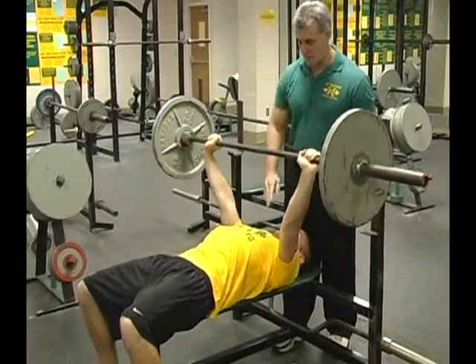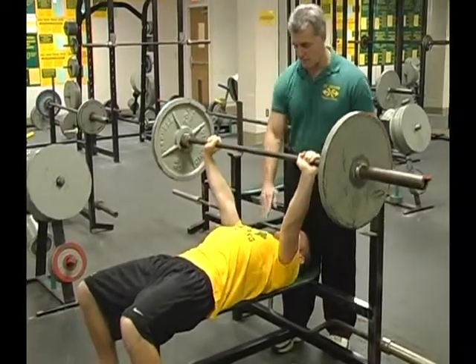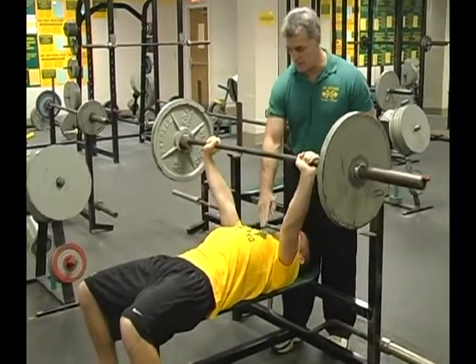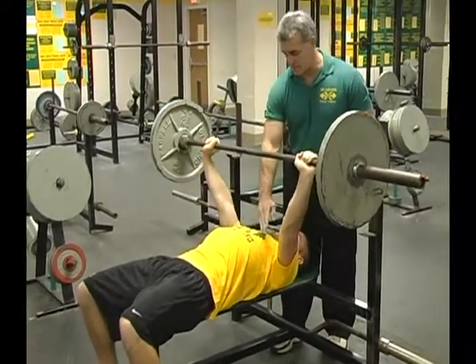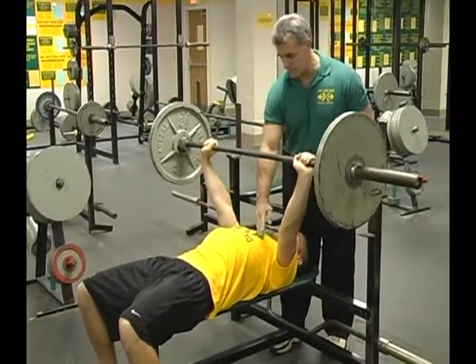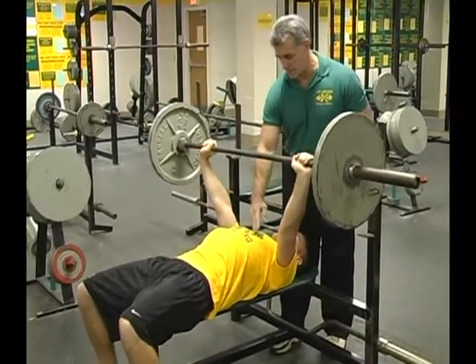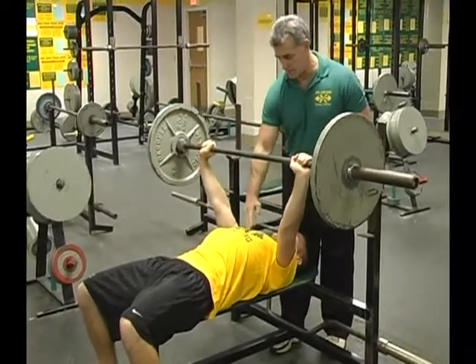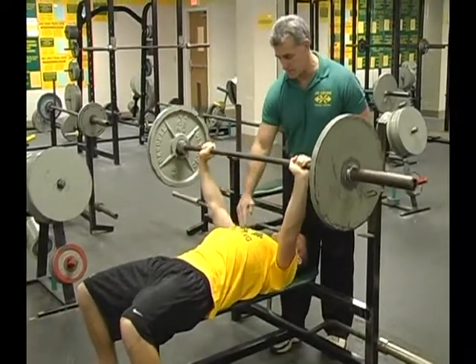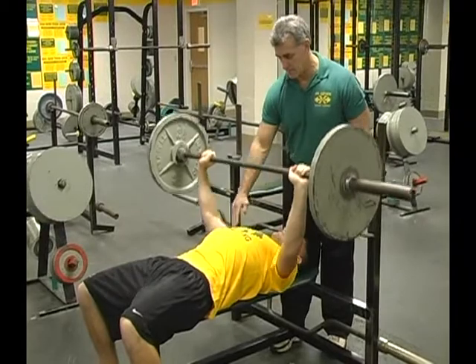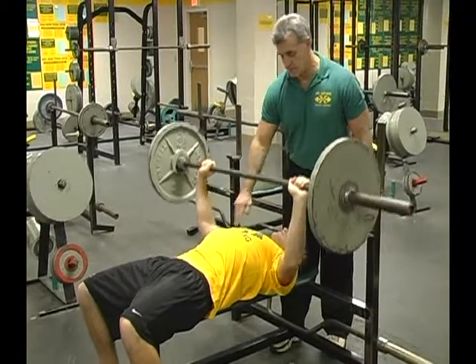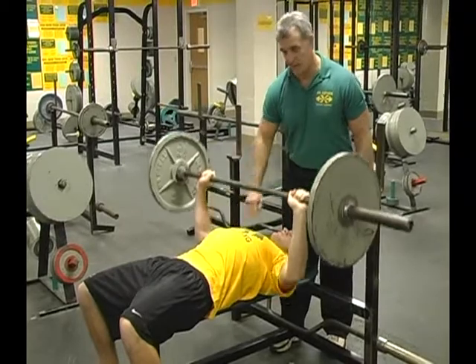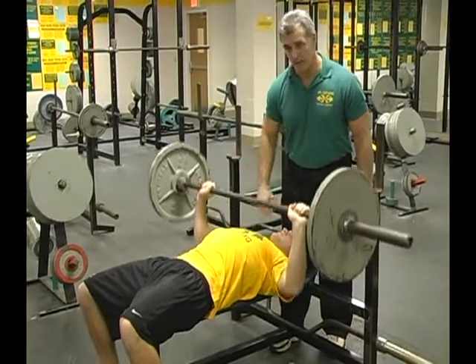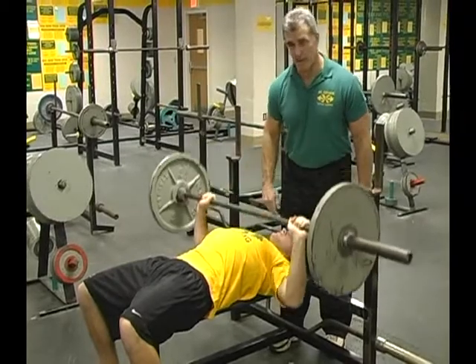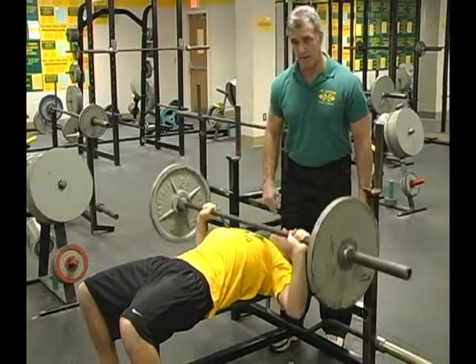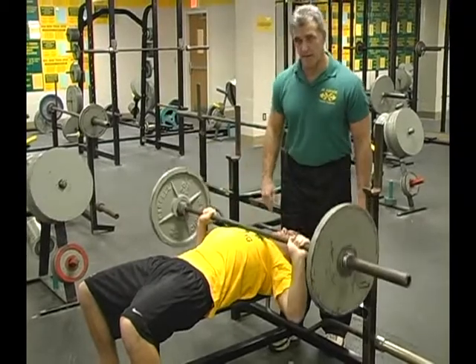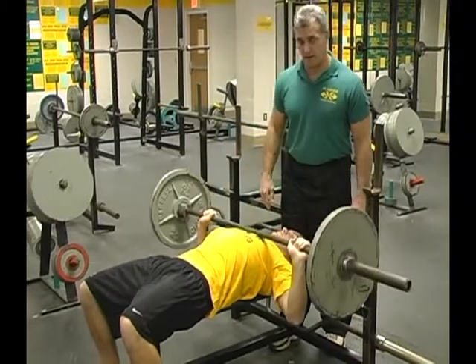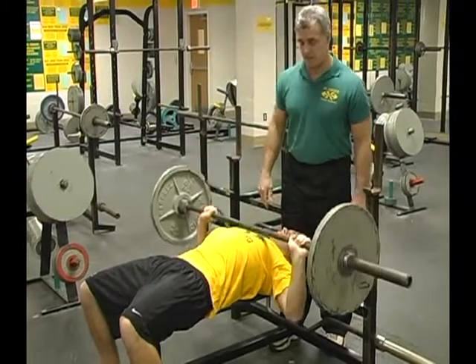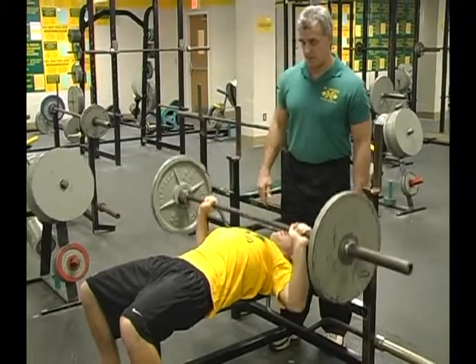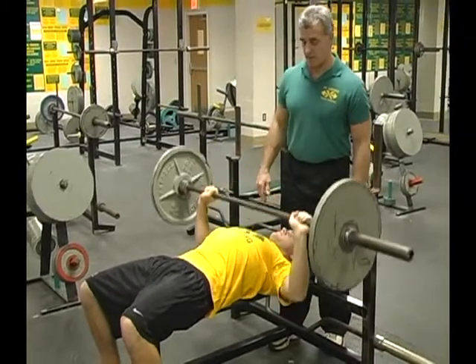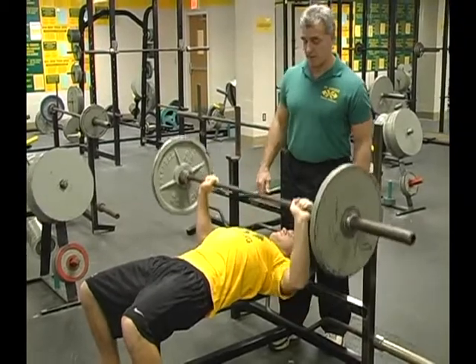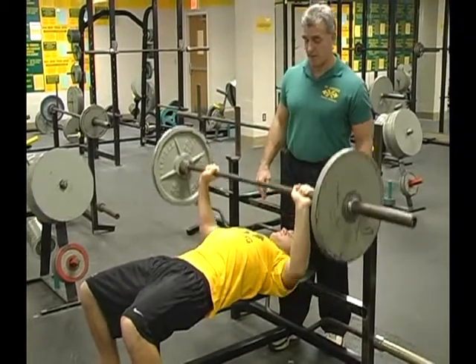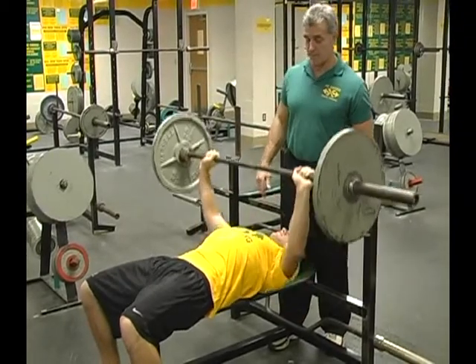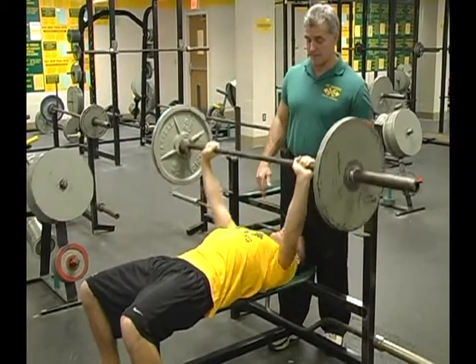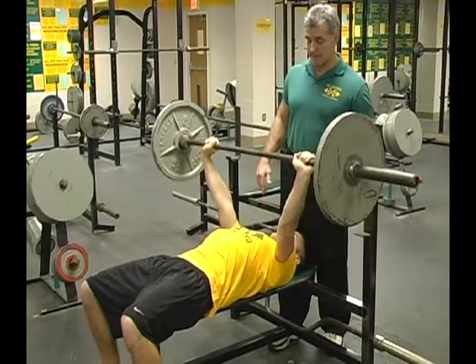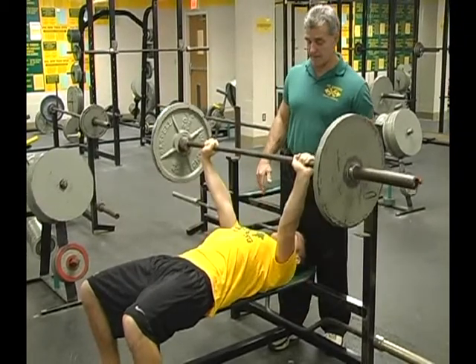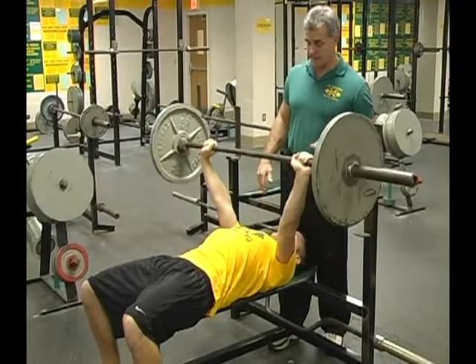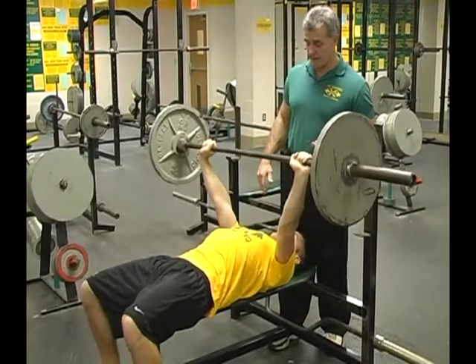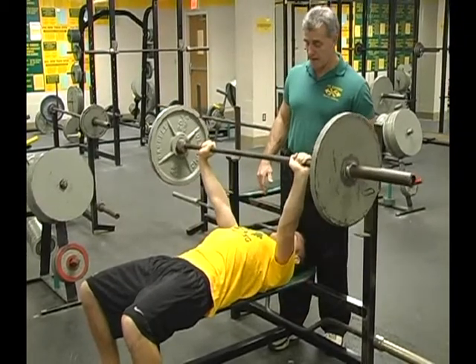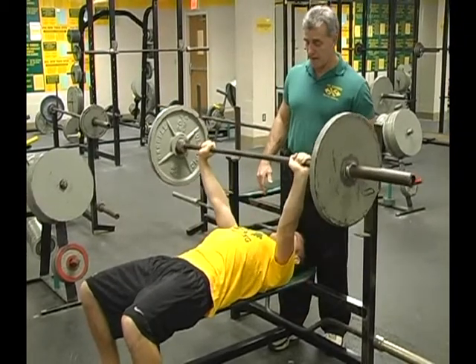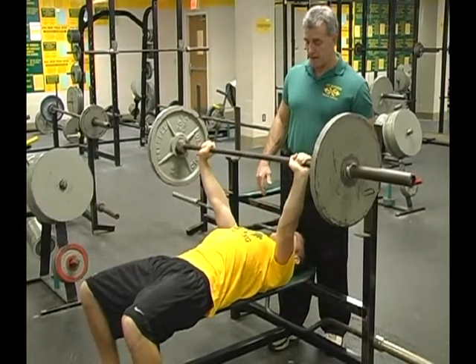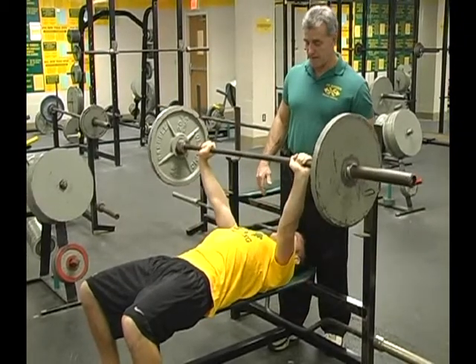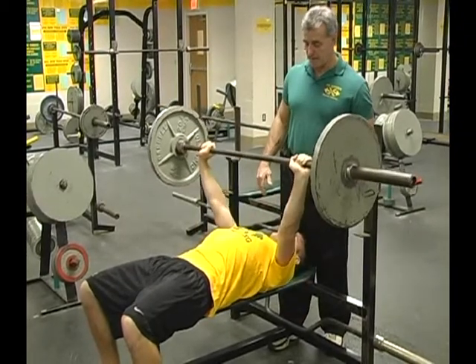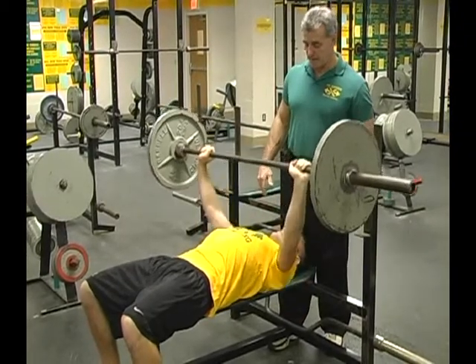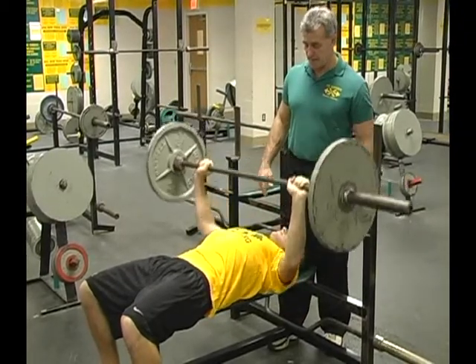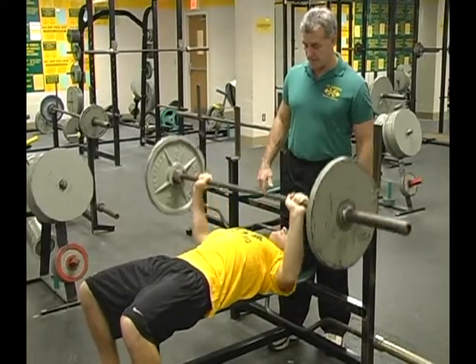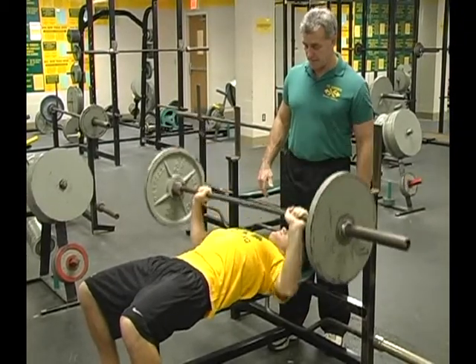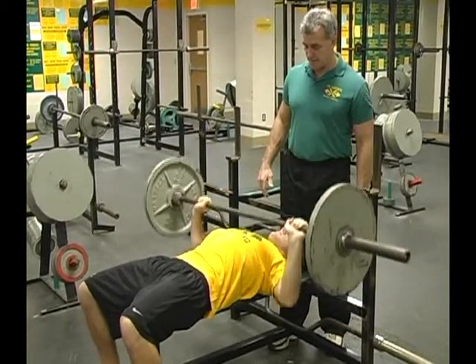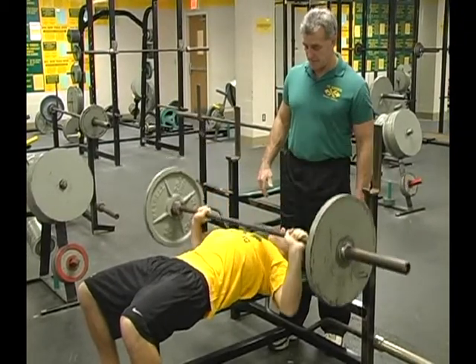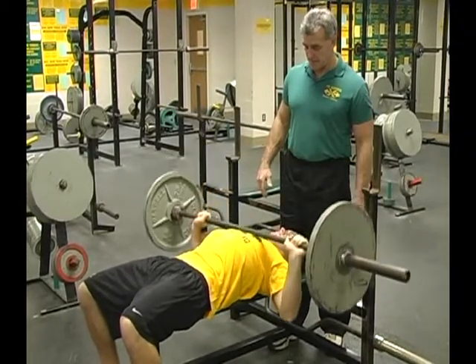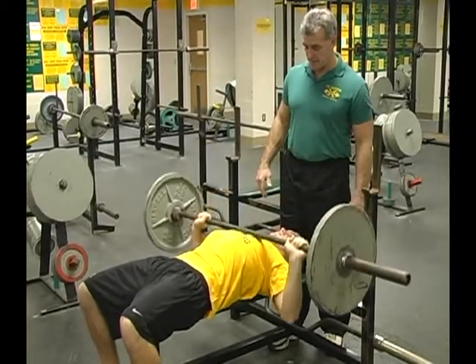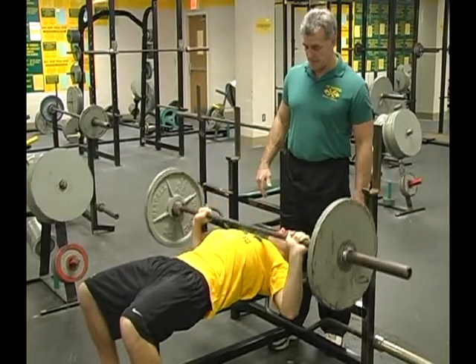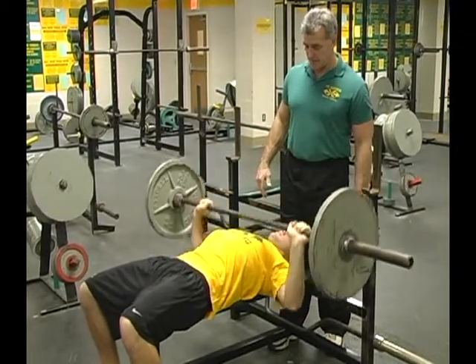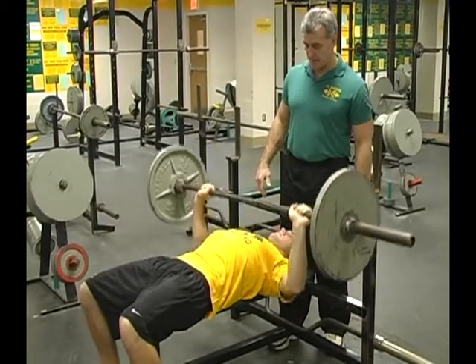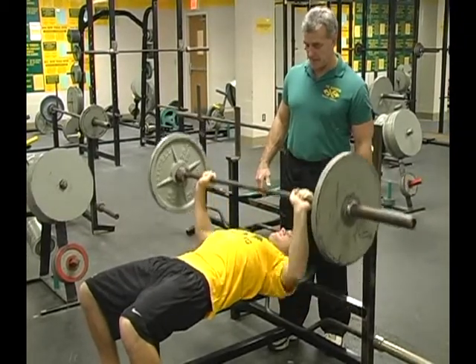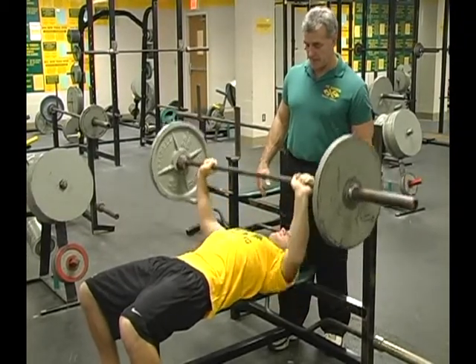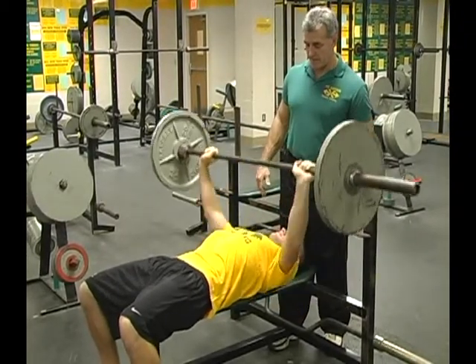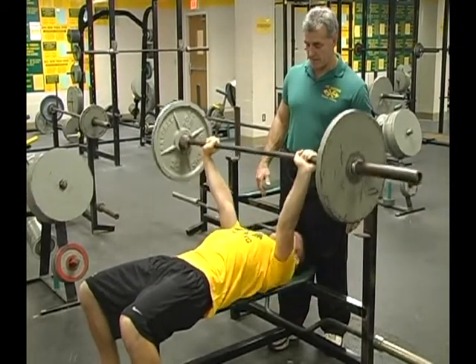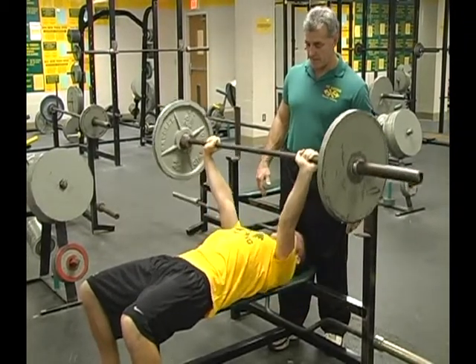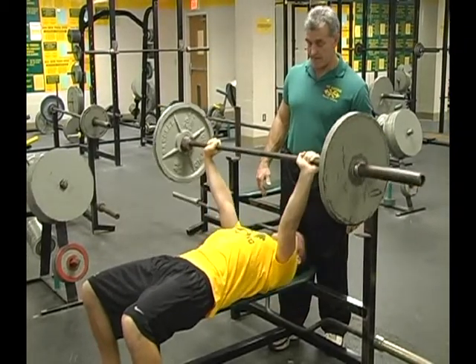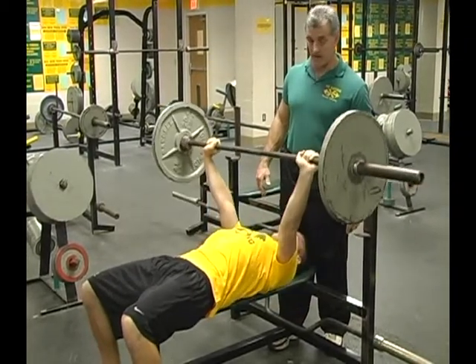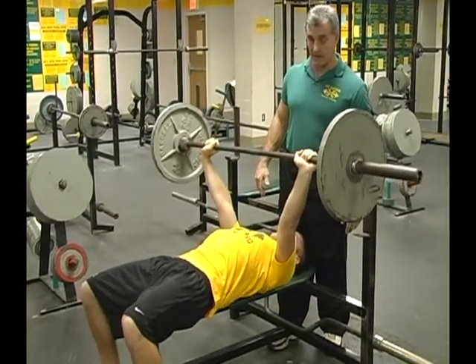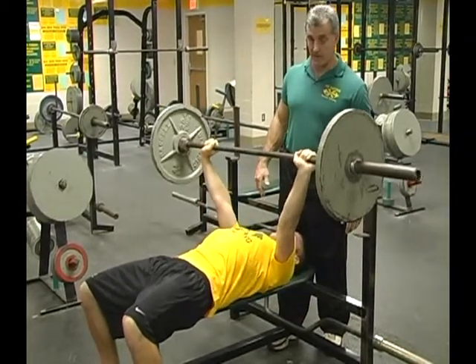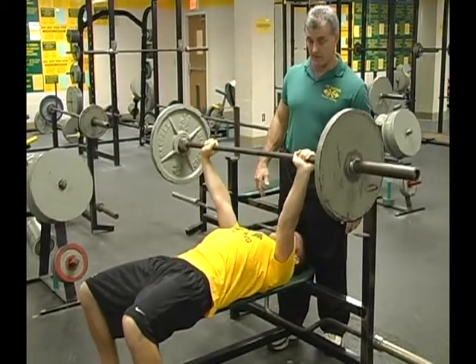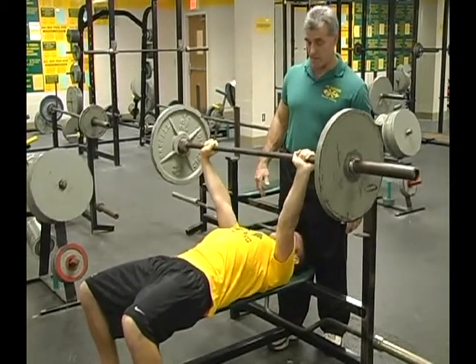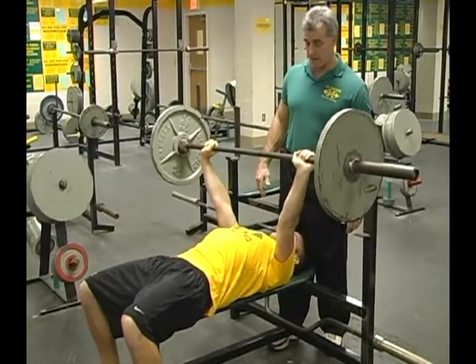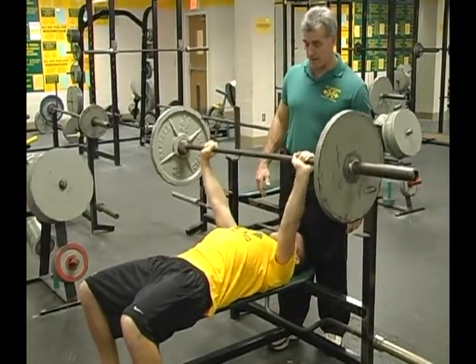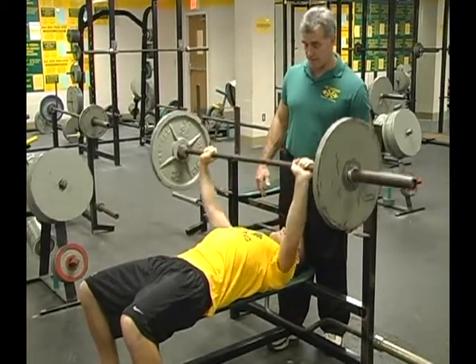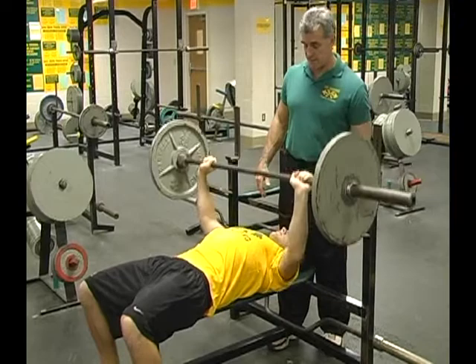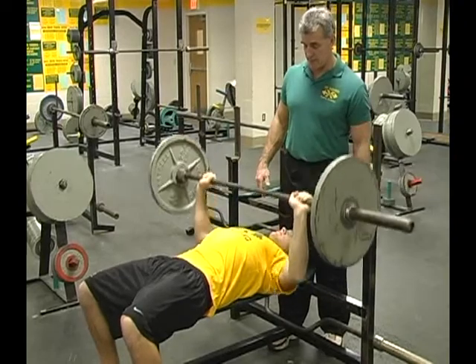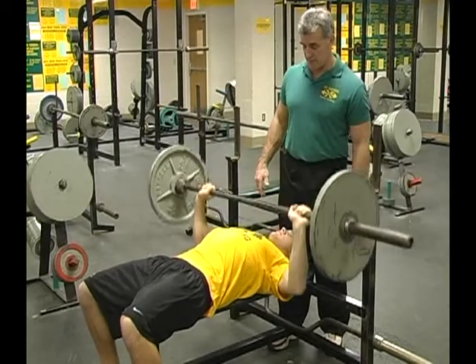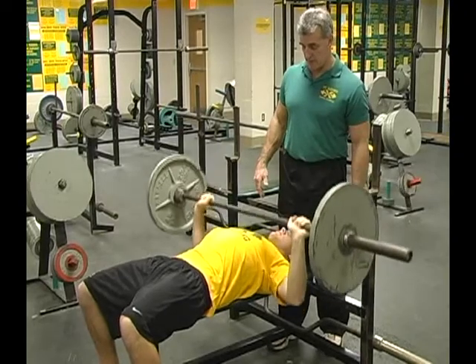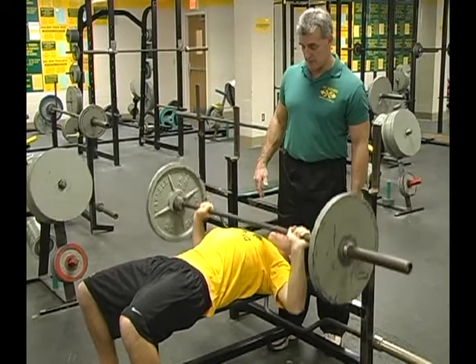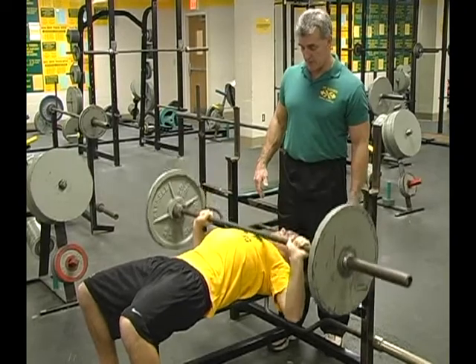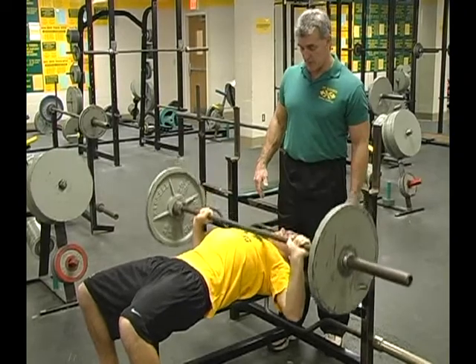Look where he's touching. Think about touching on your nipples — that's the ideal spot. Just think about it: that's where you want to touch.